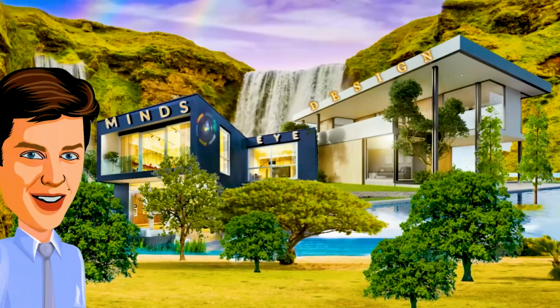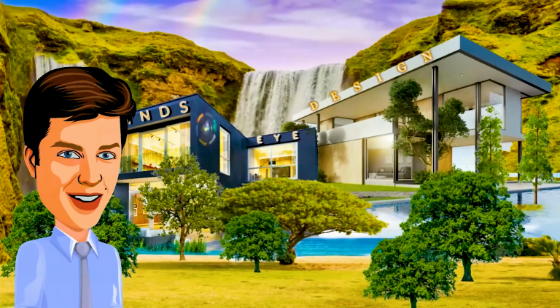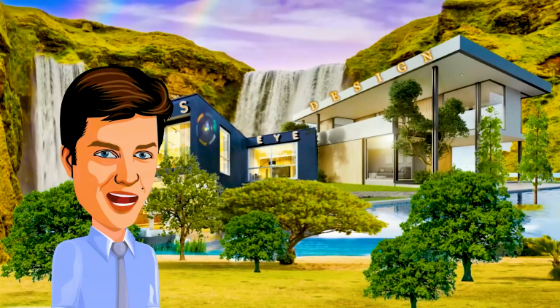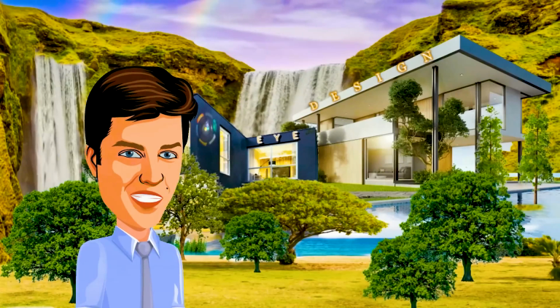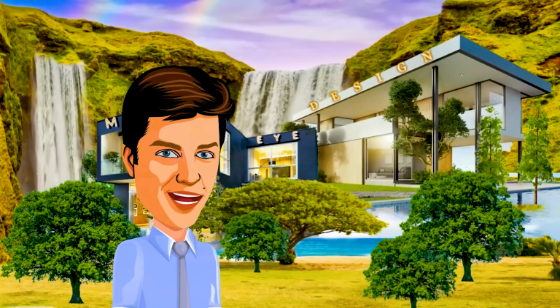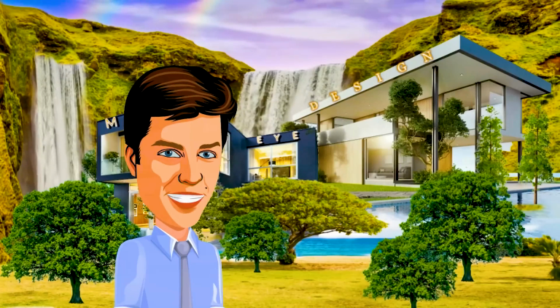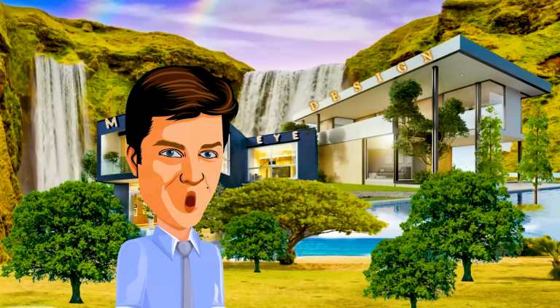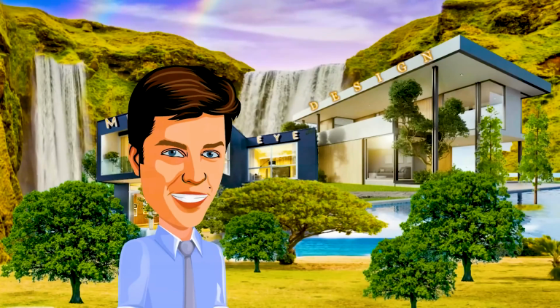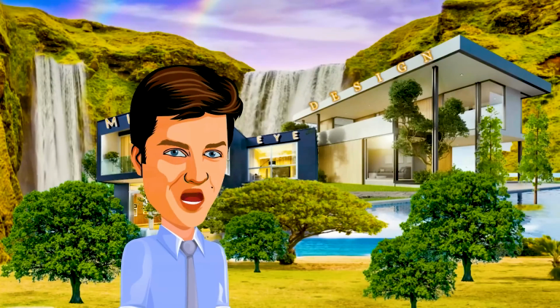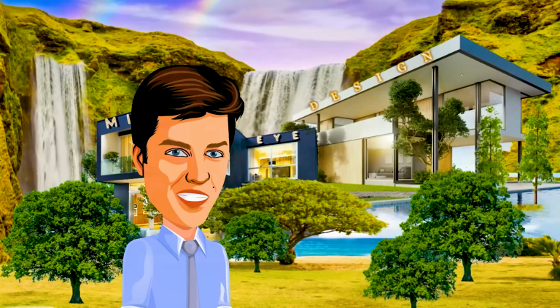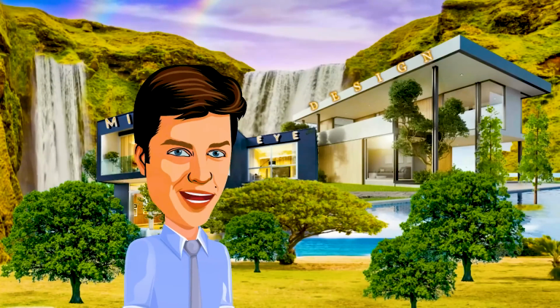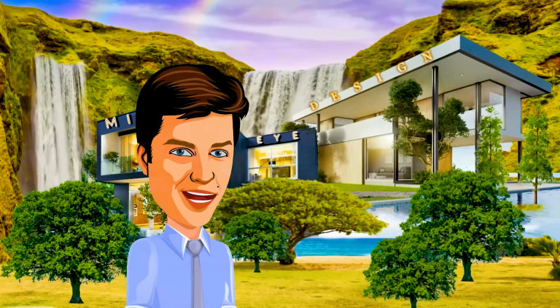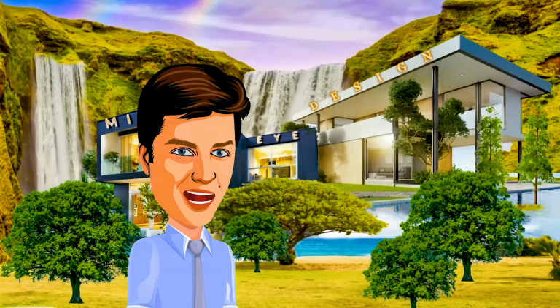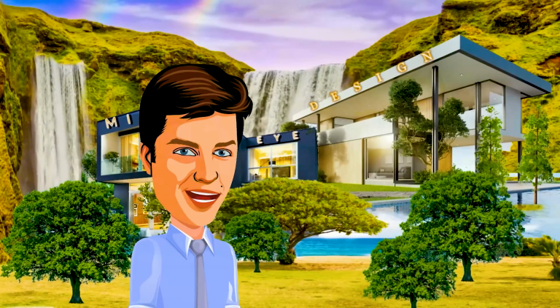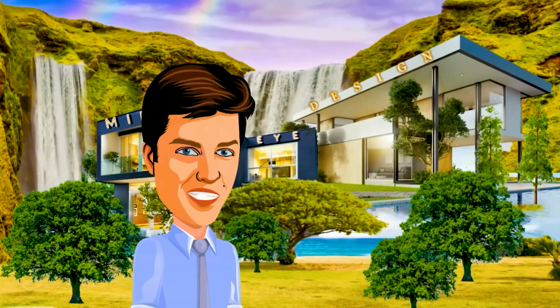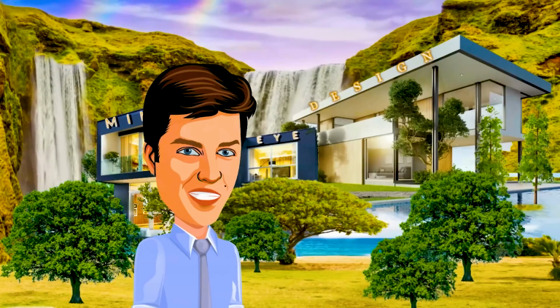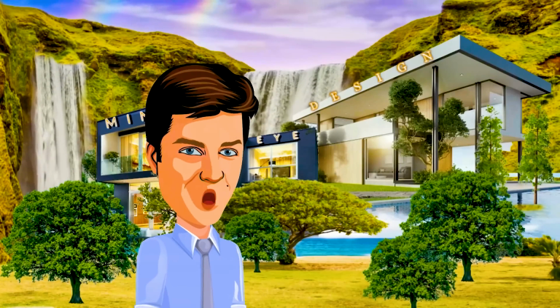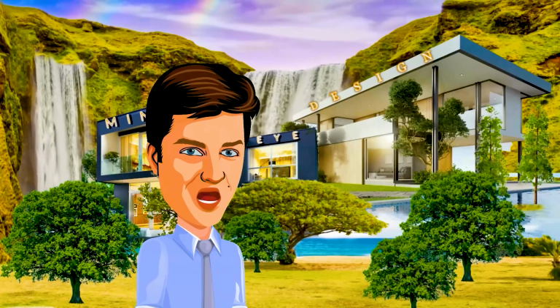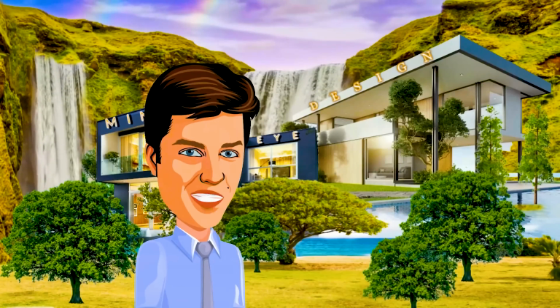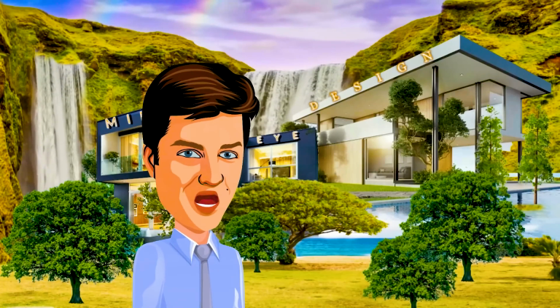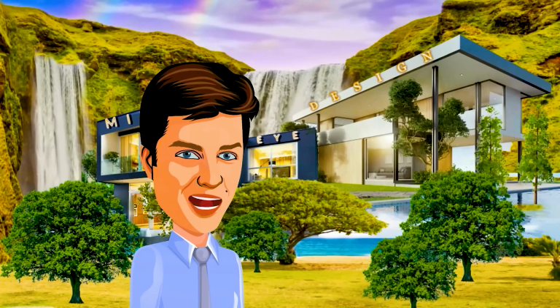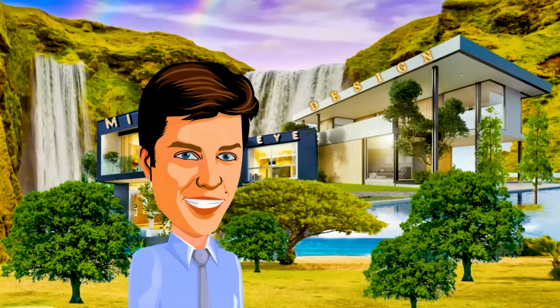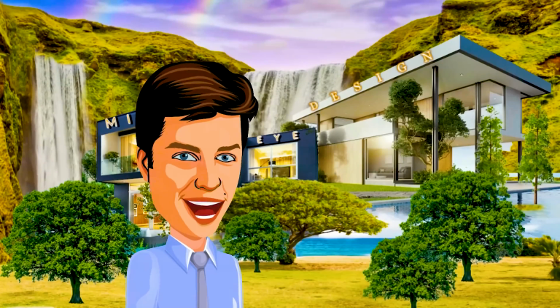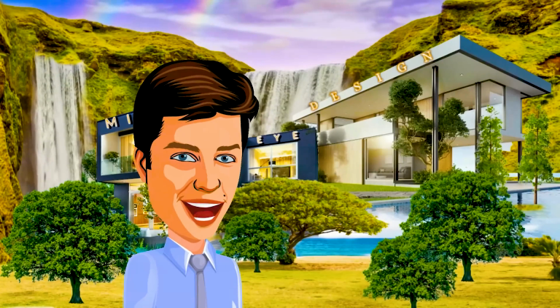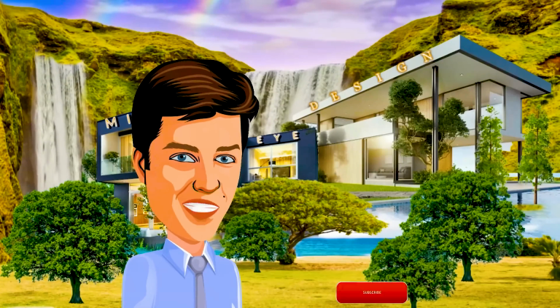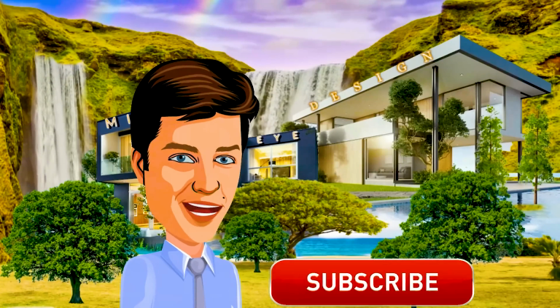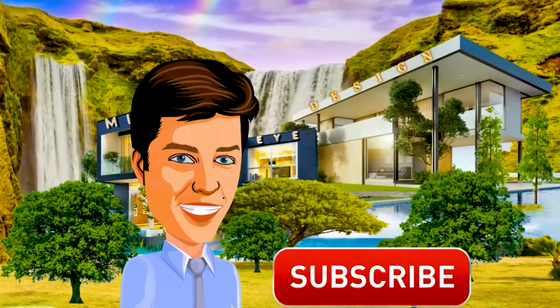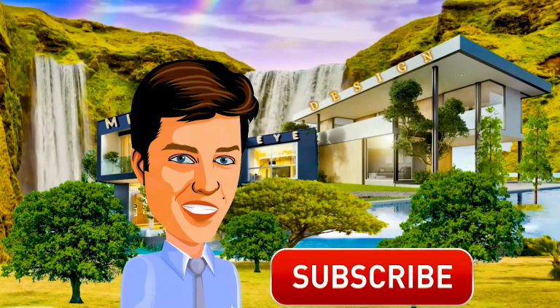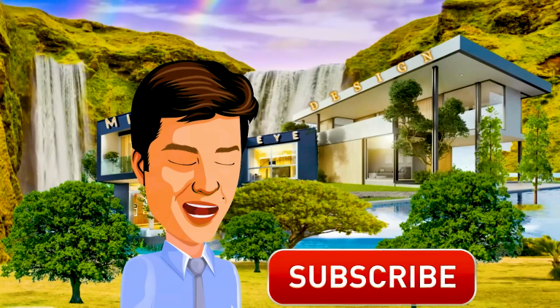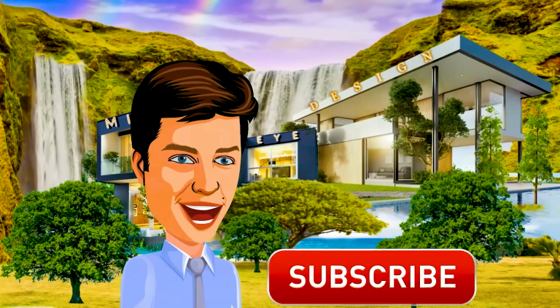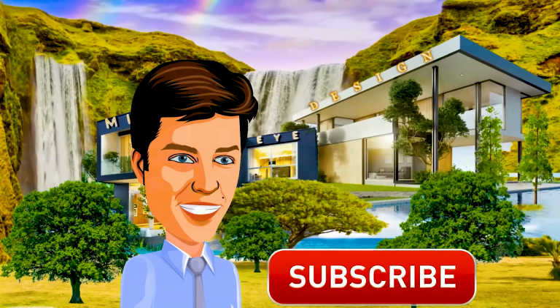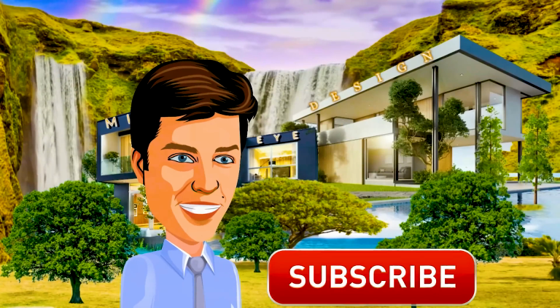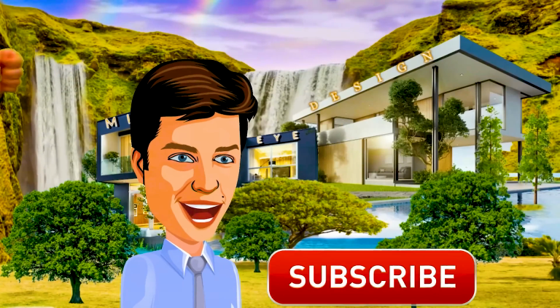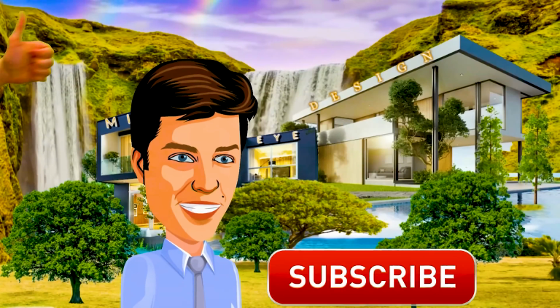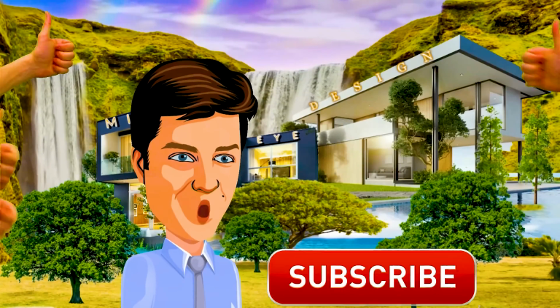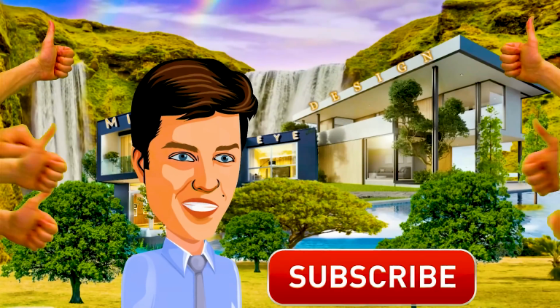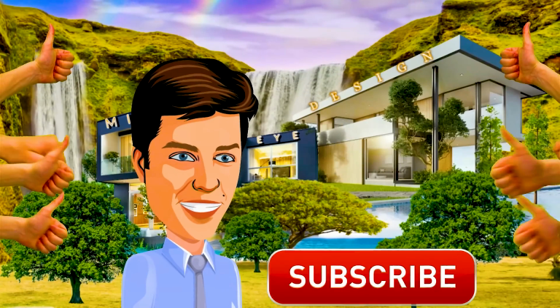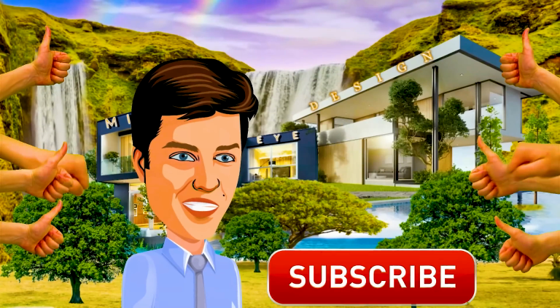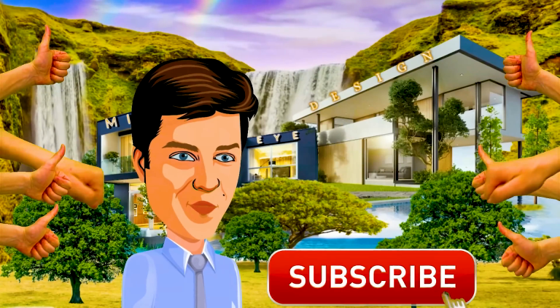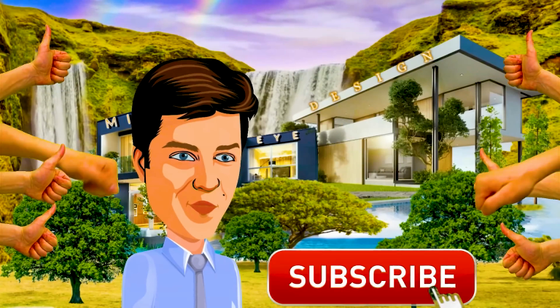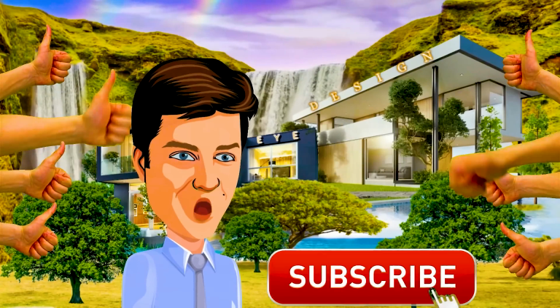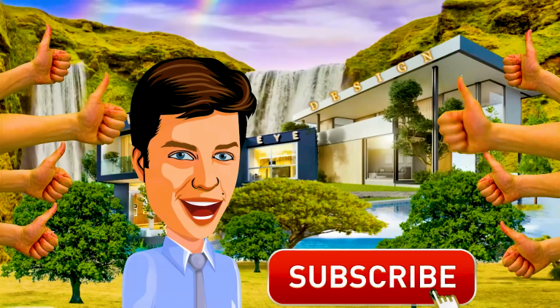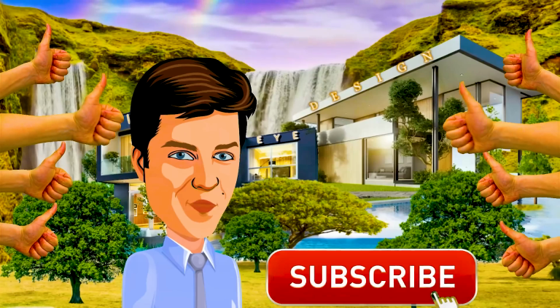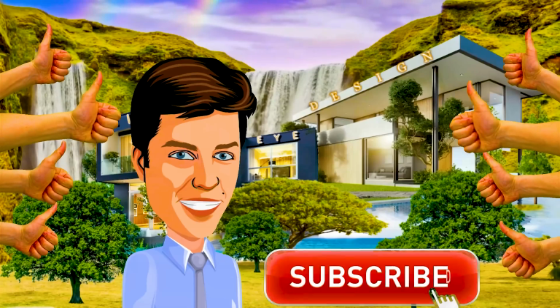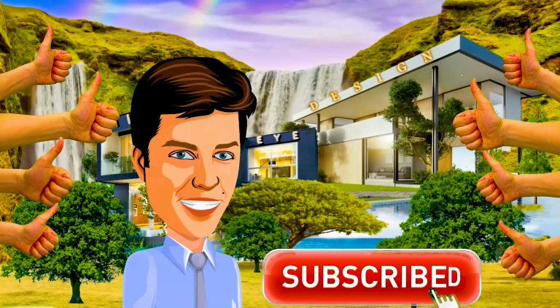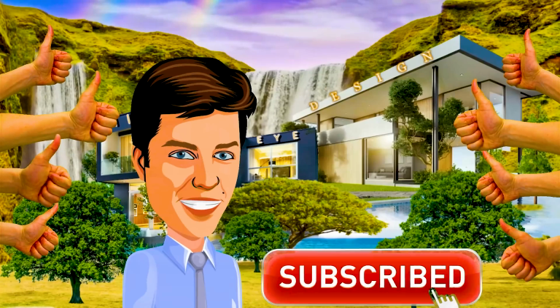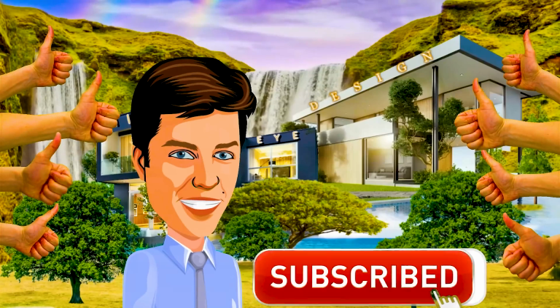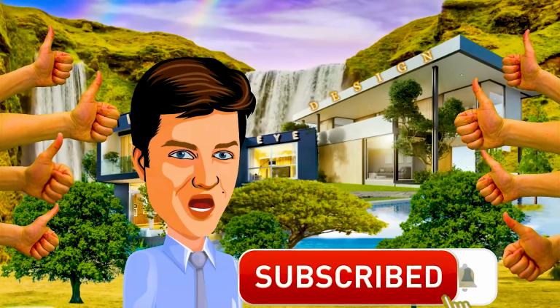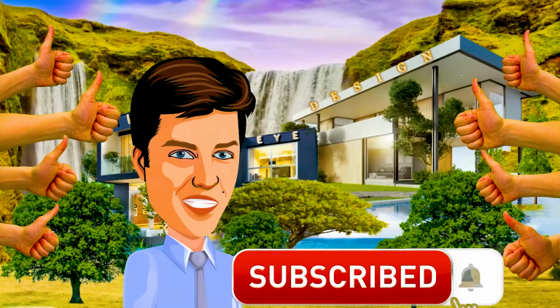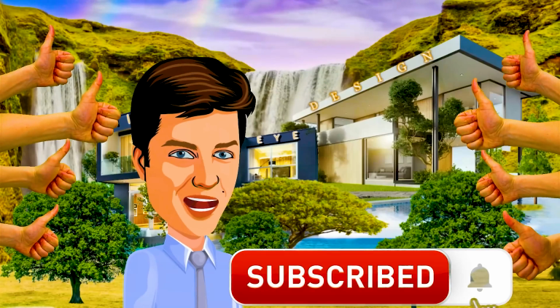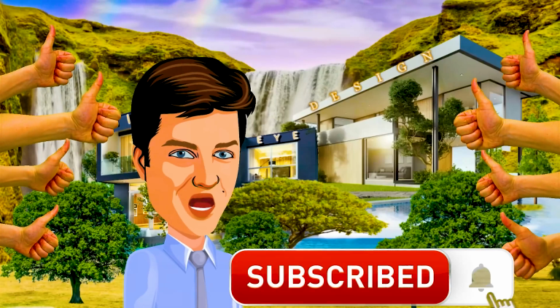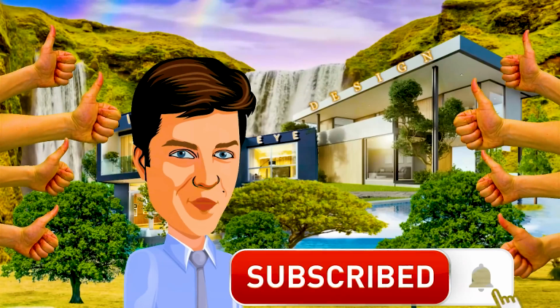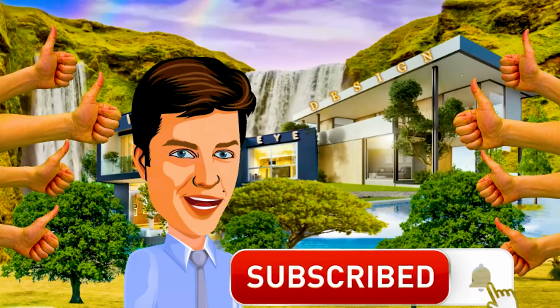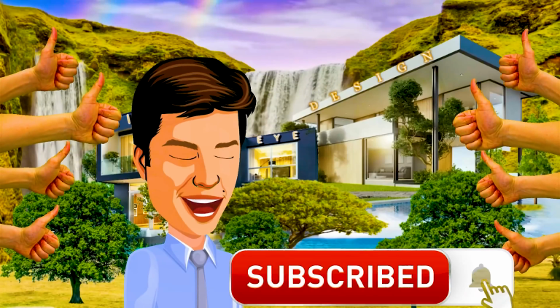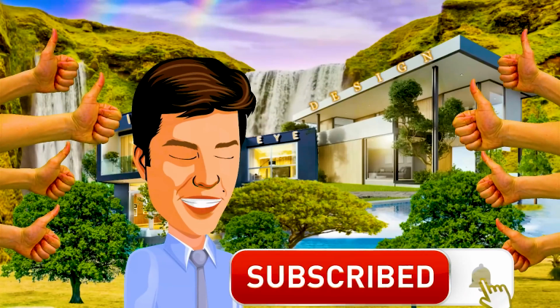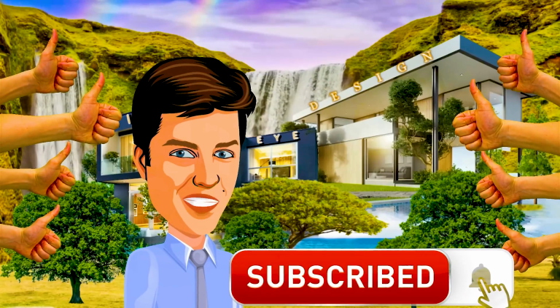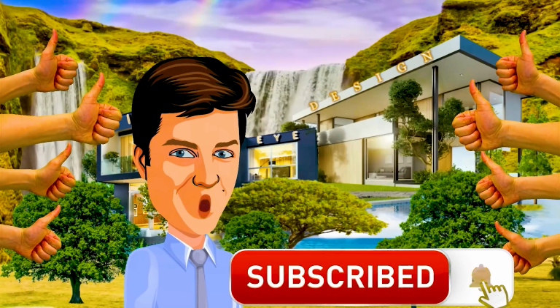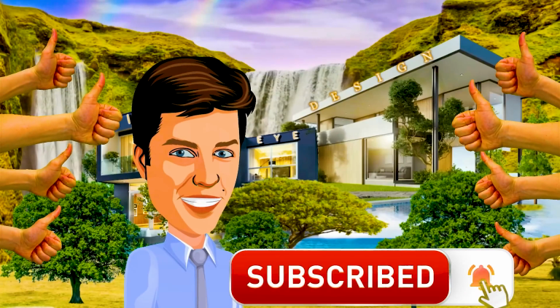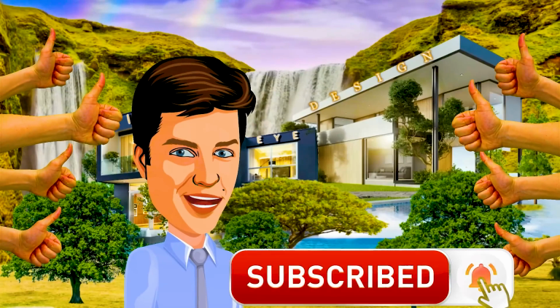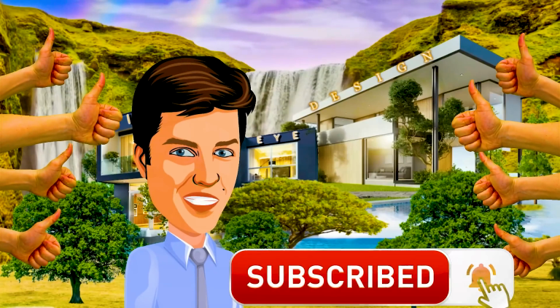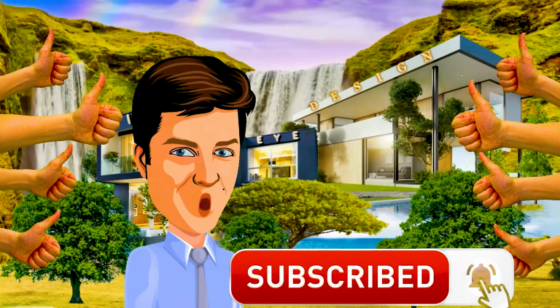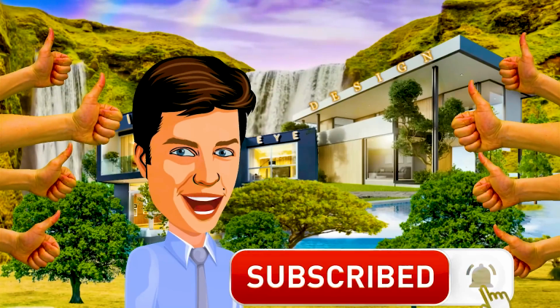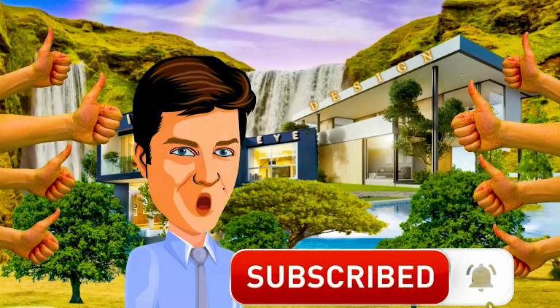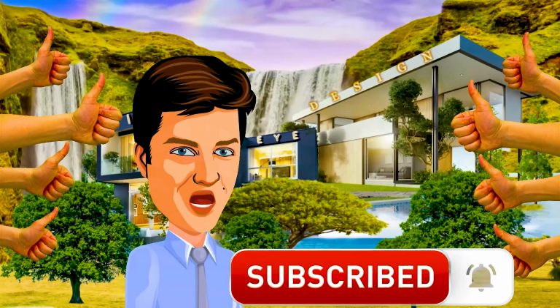If you enjoyed this video, you can help us out by hitting the like button, subscribing, and keeping up to date on future posts.